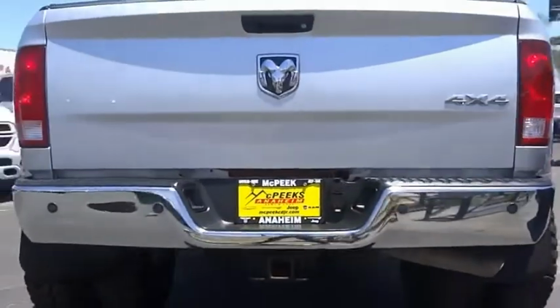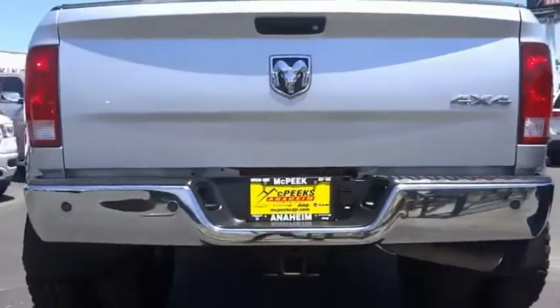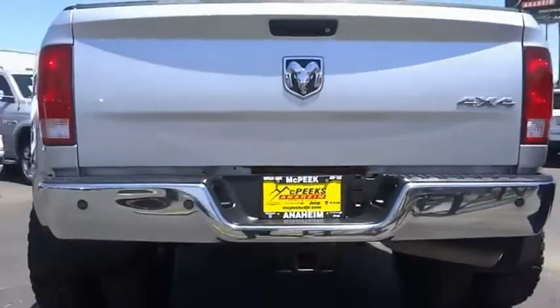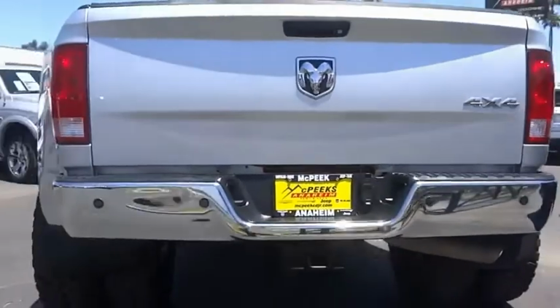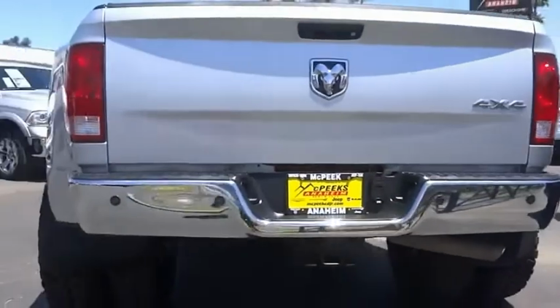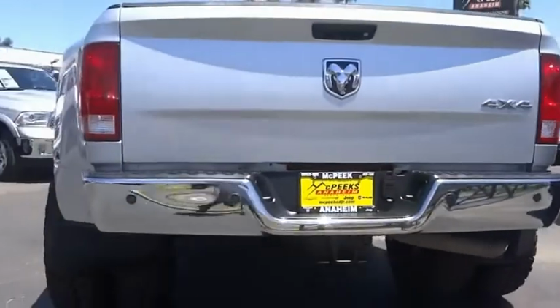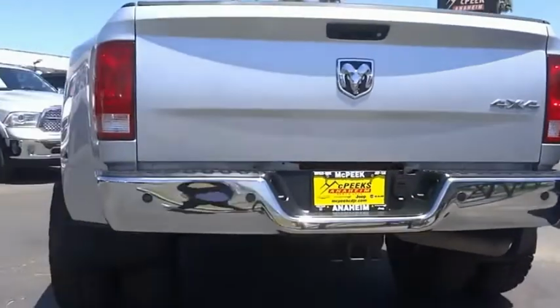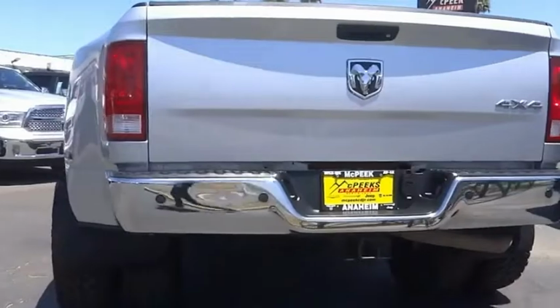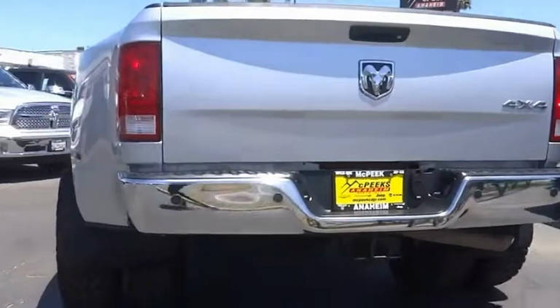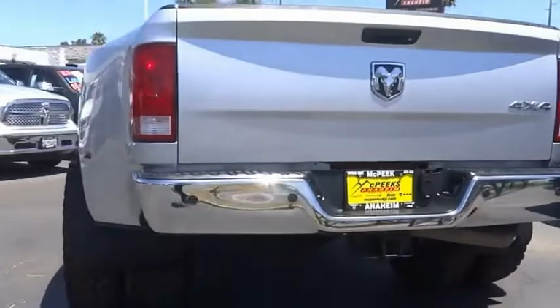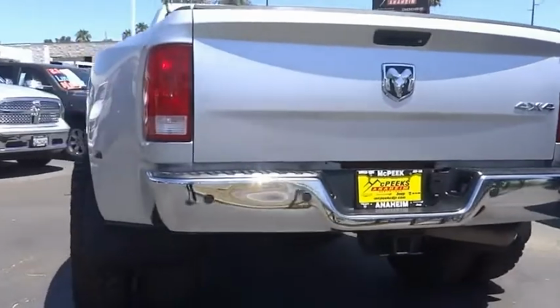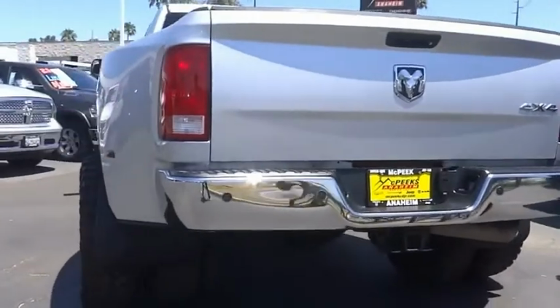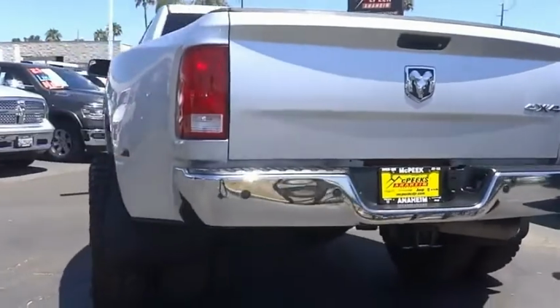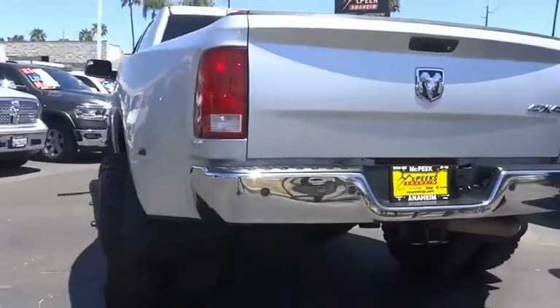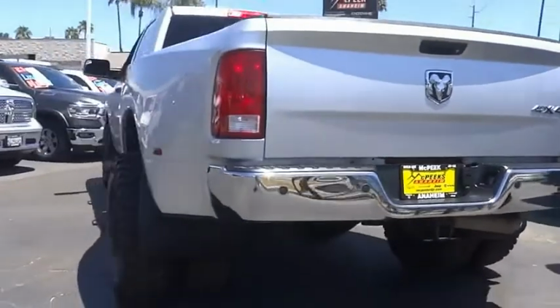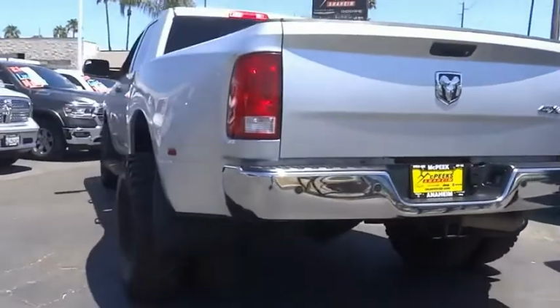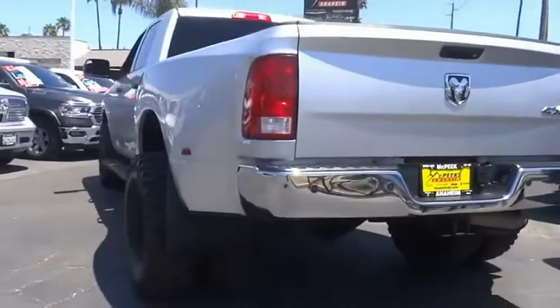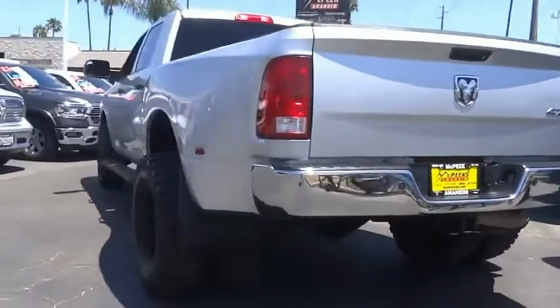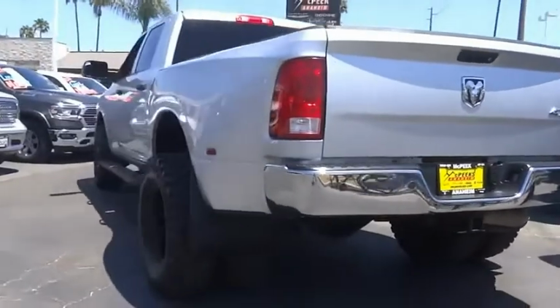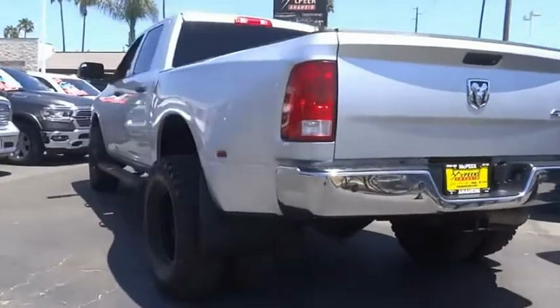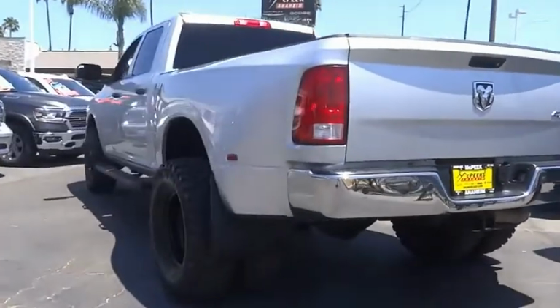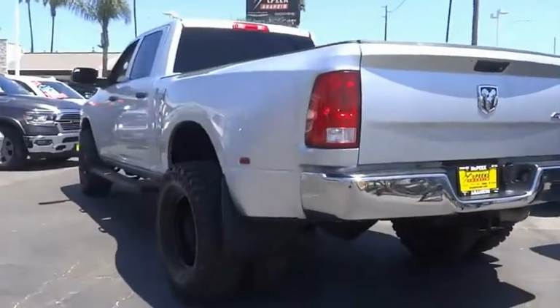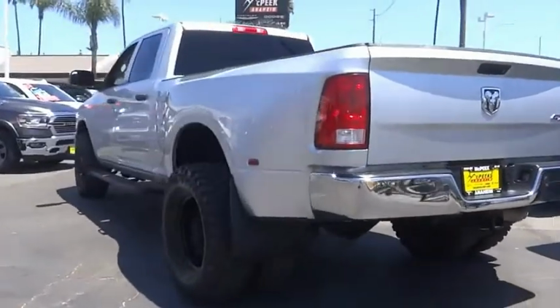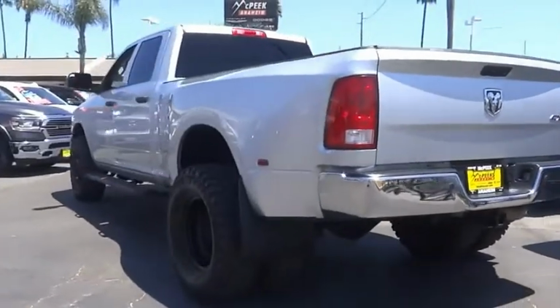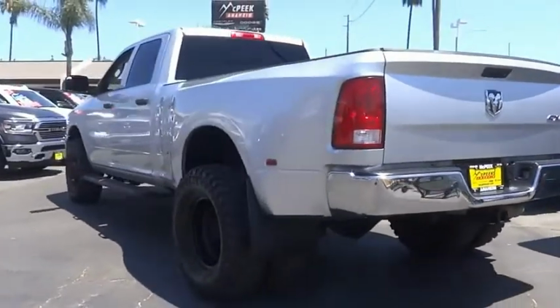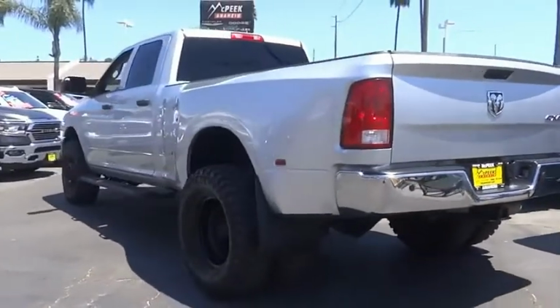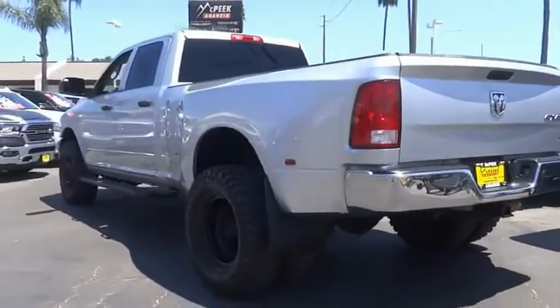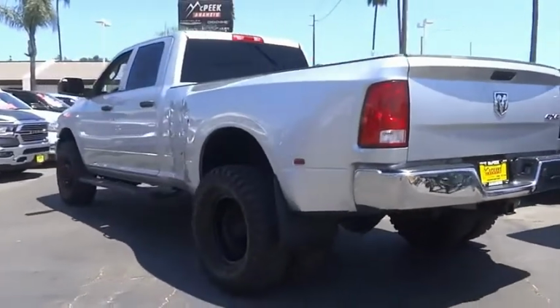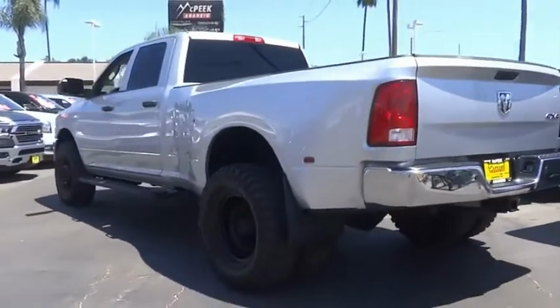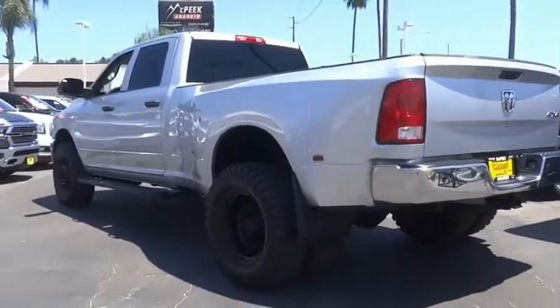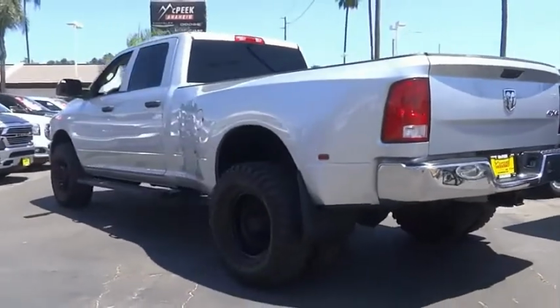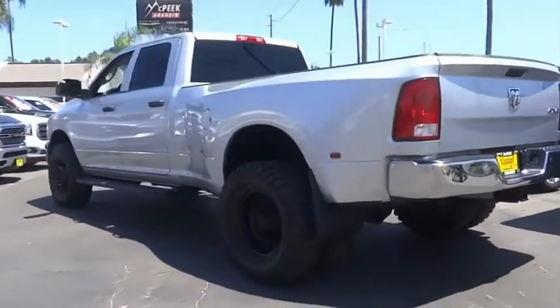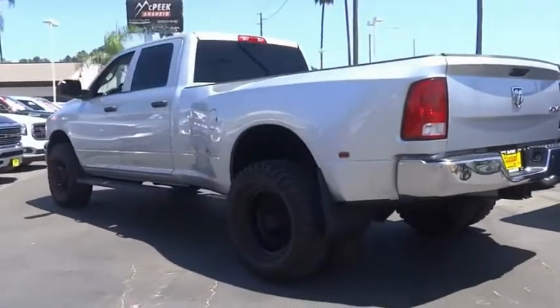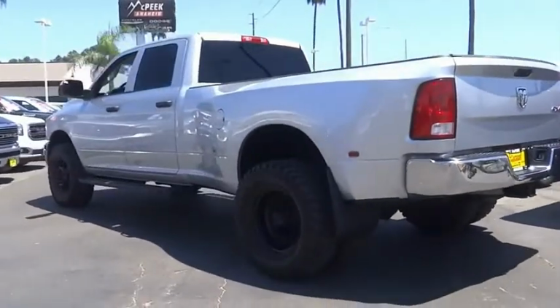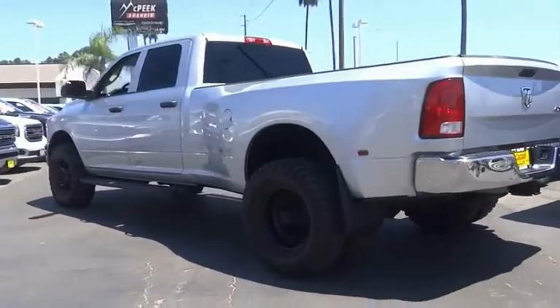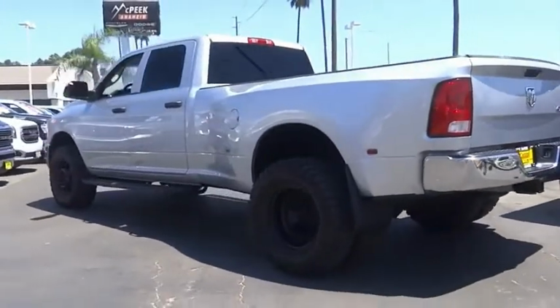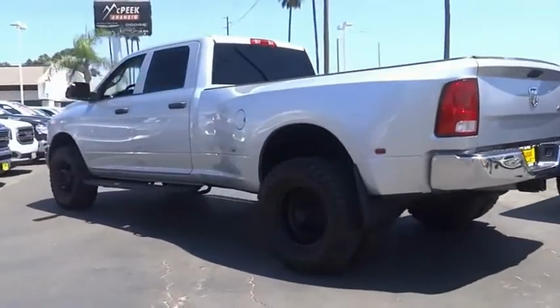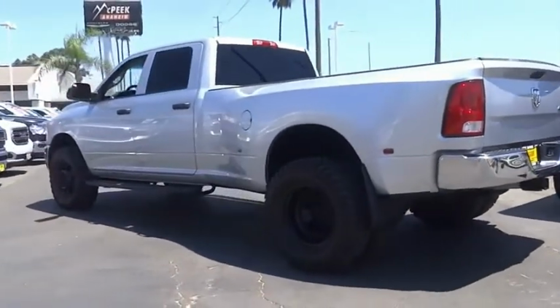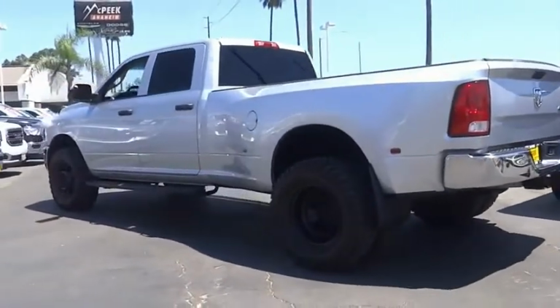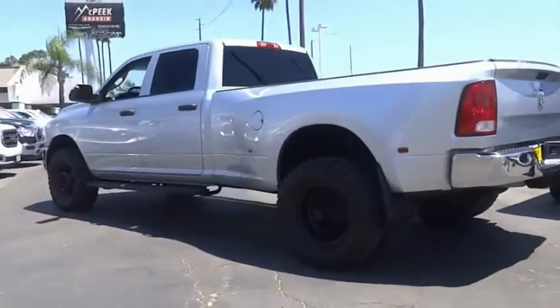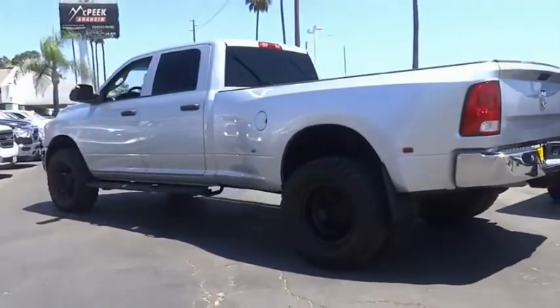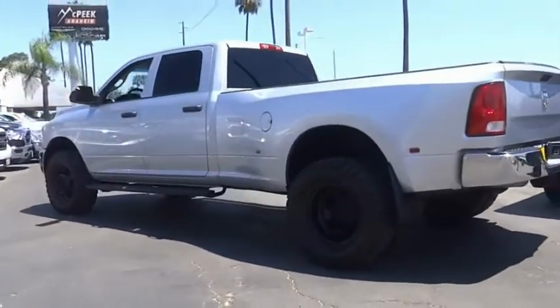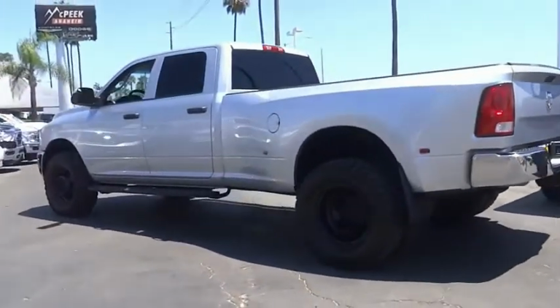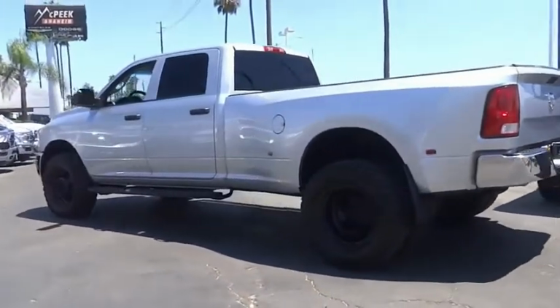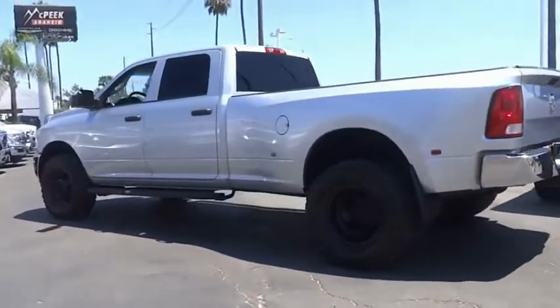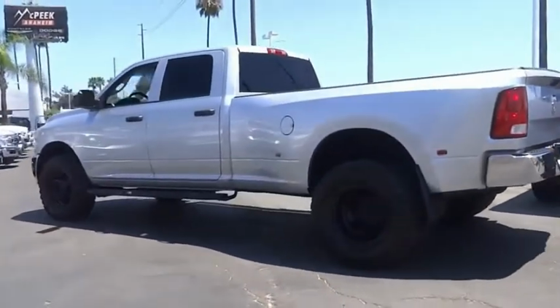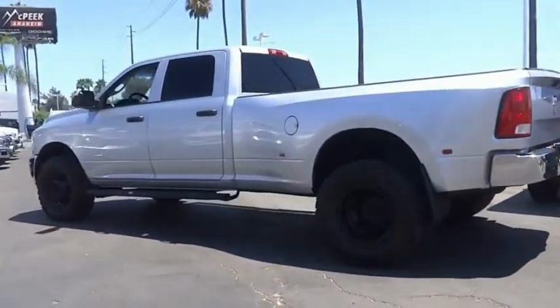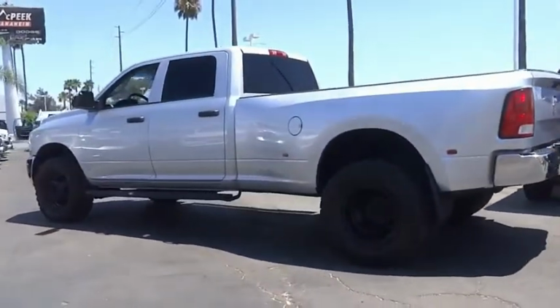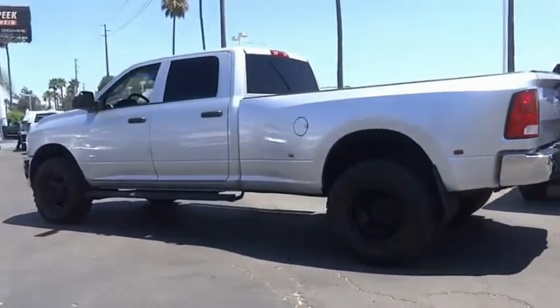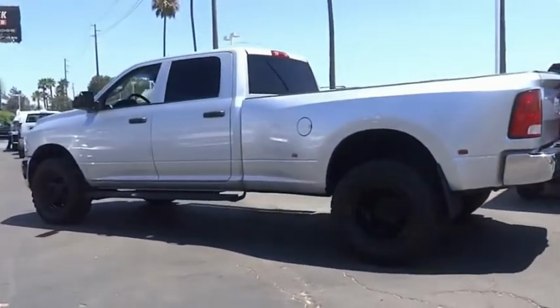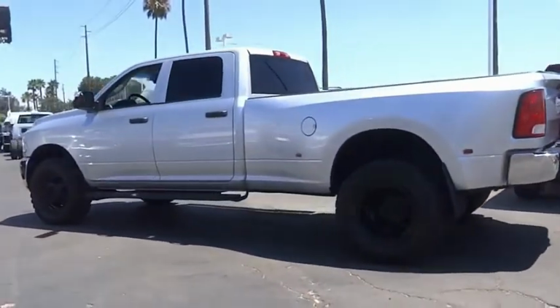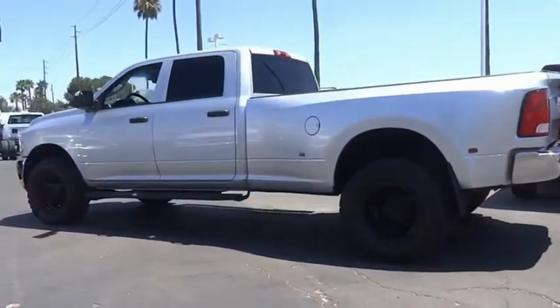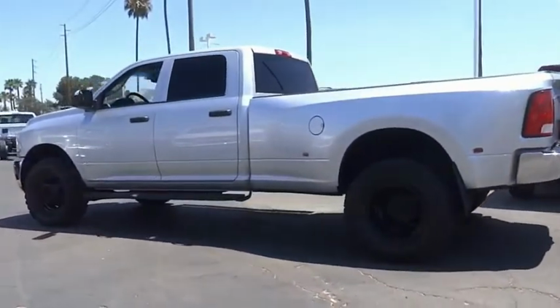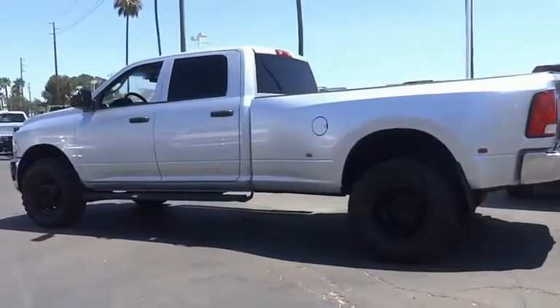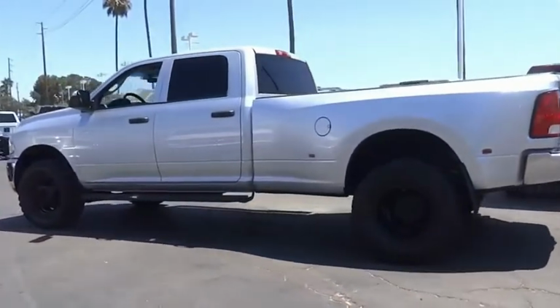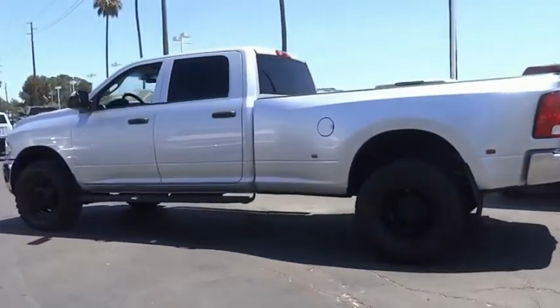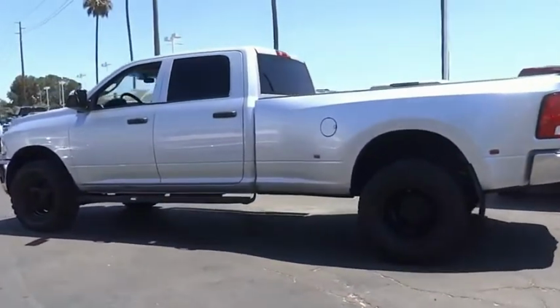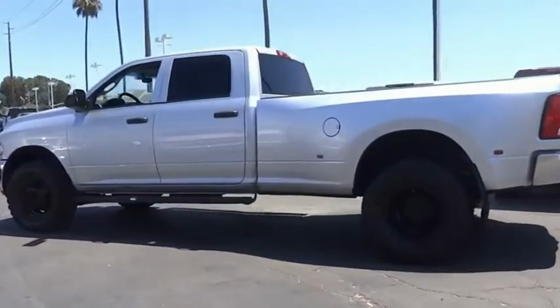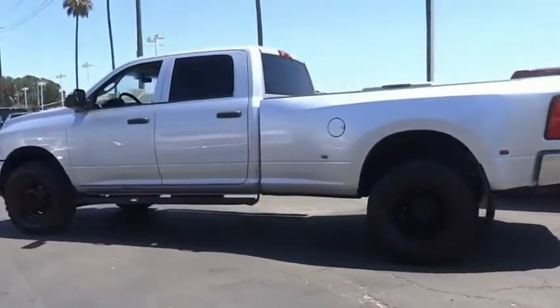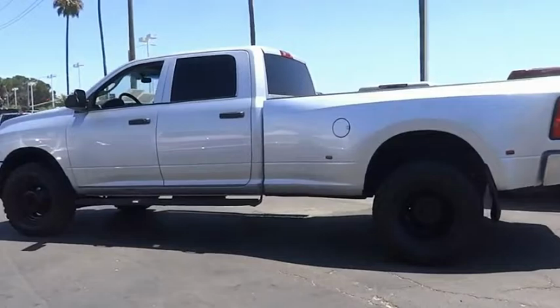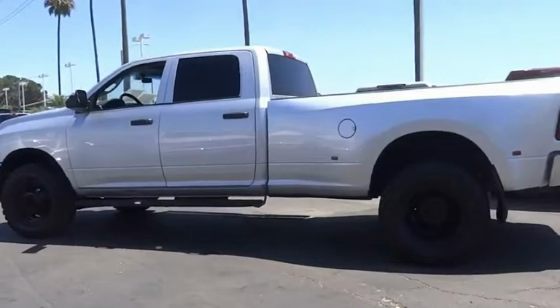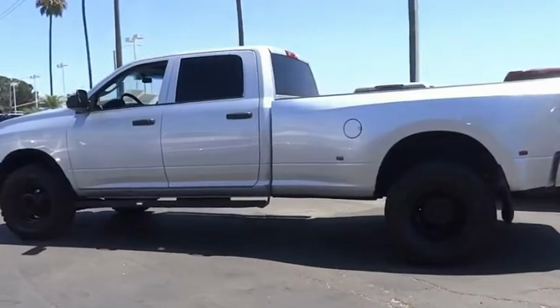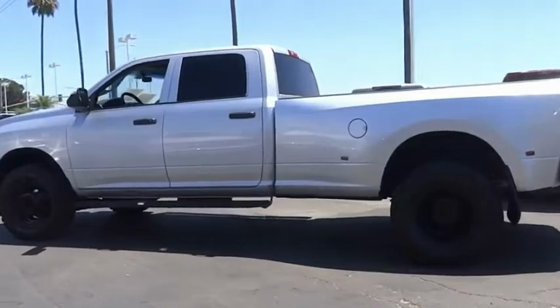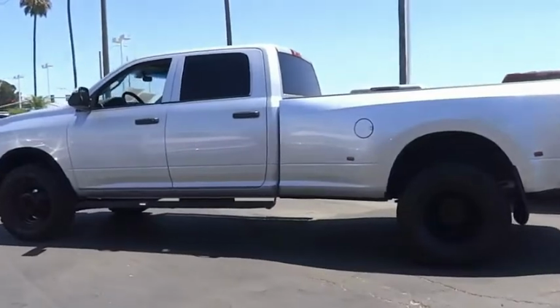And it is priced below $65,000. This vehicle has less than 65,000 miles.